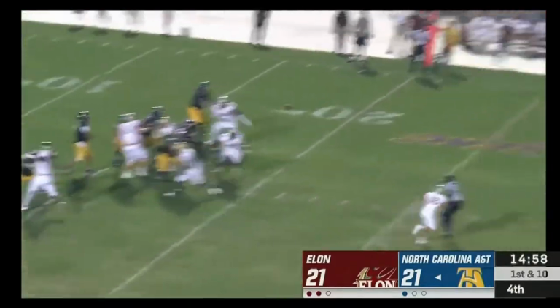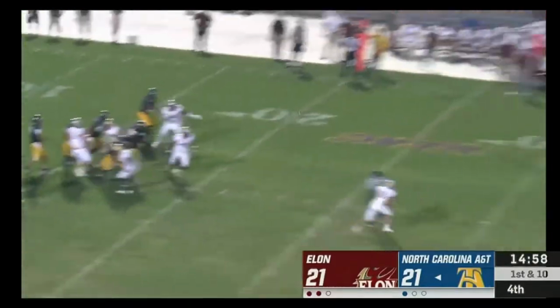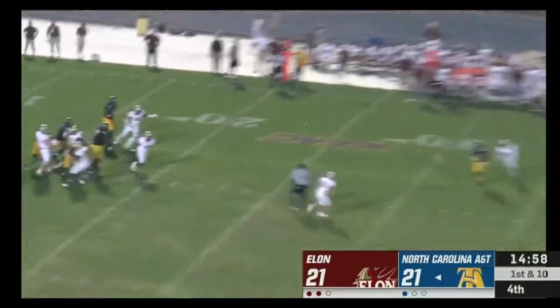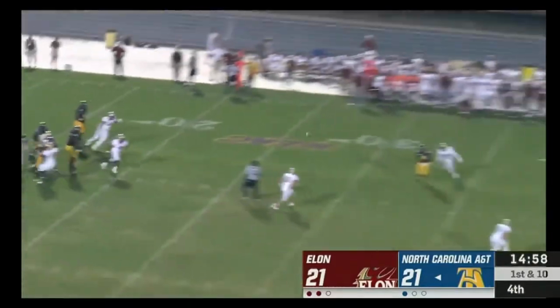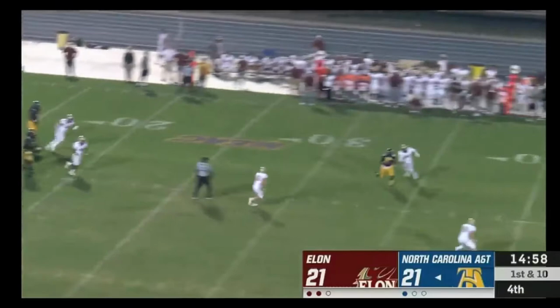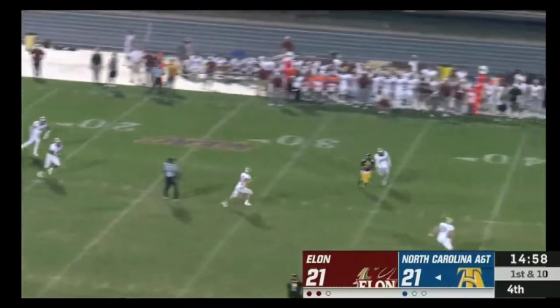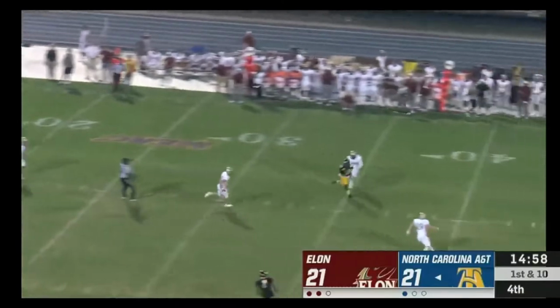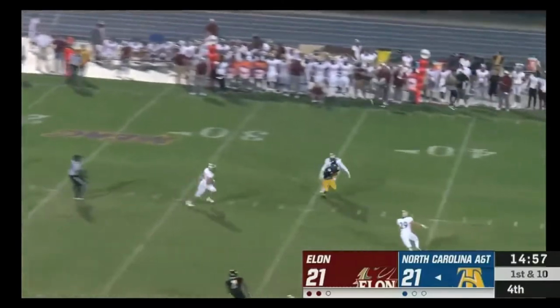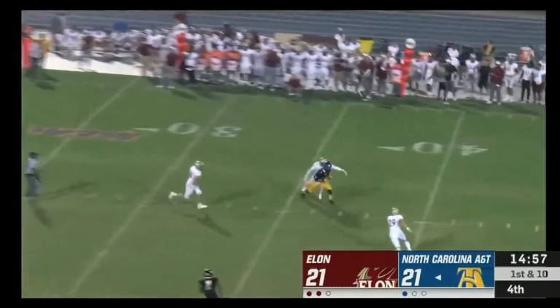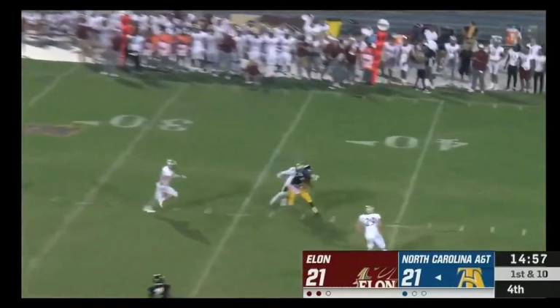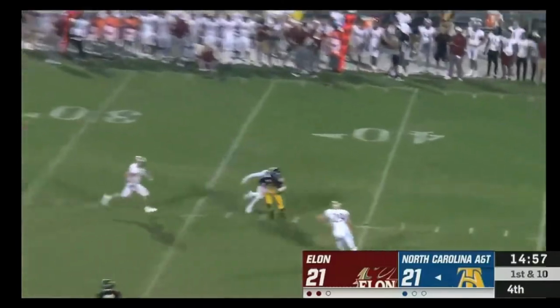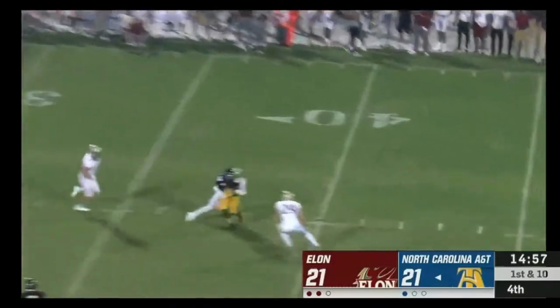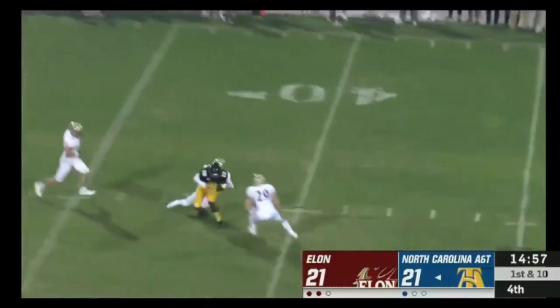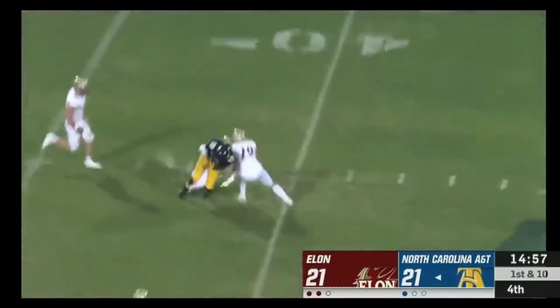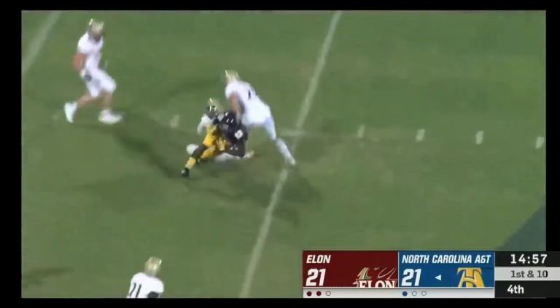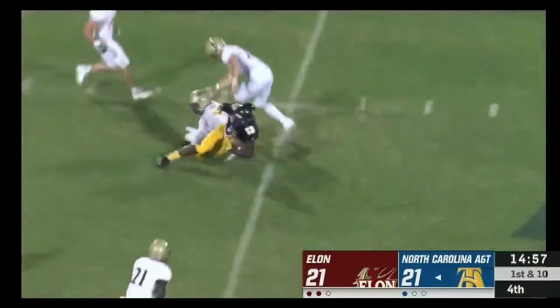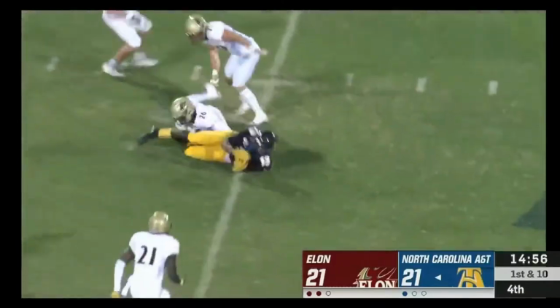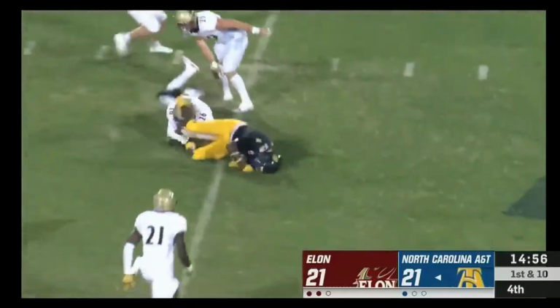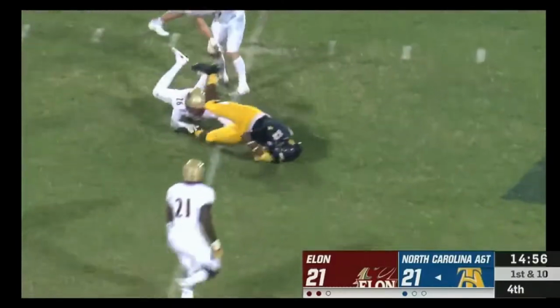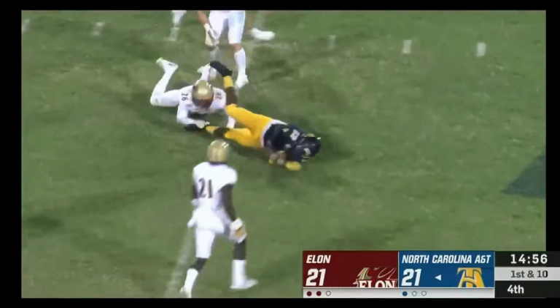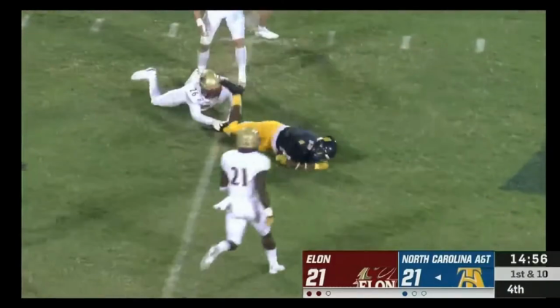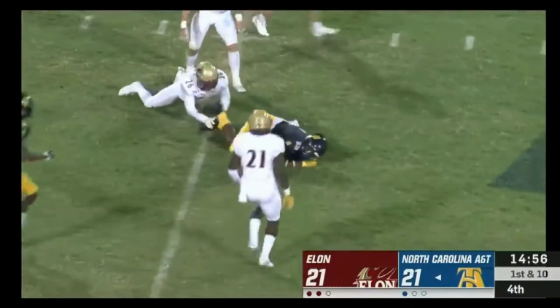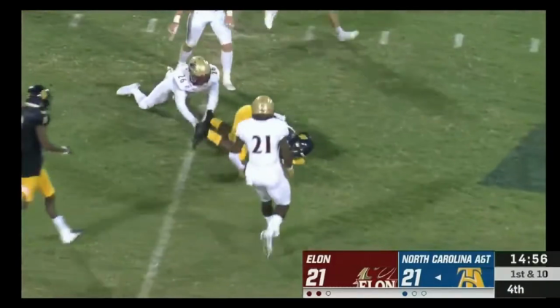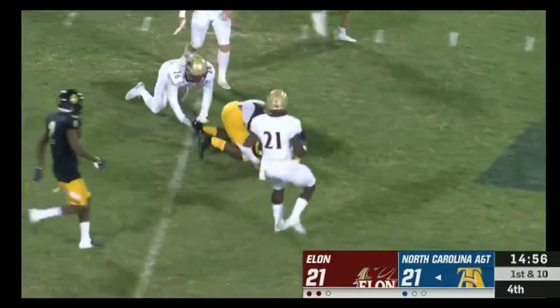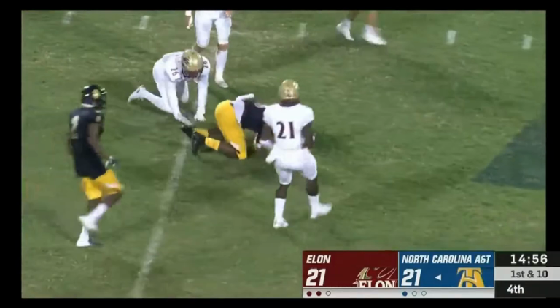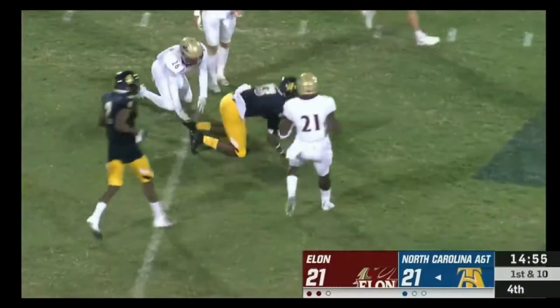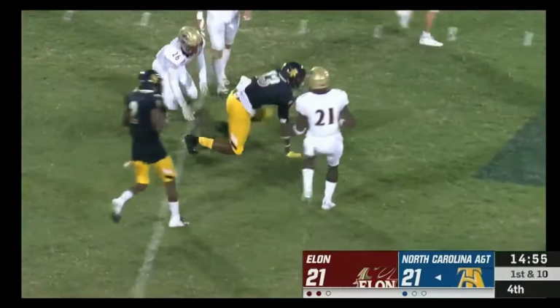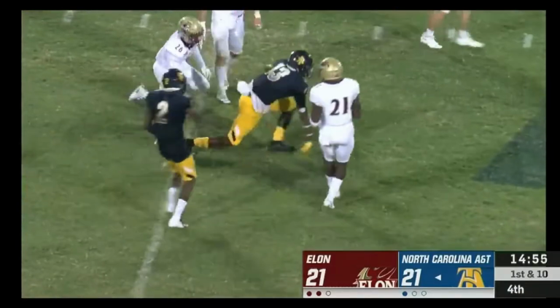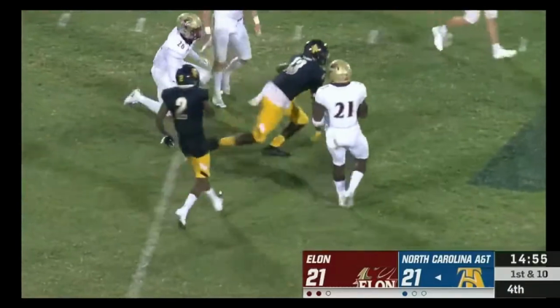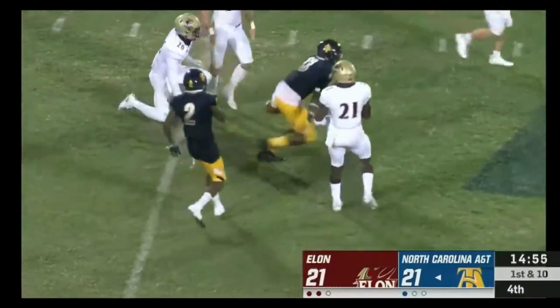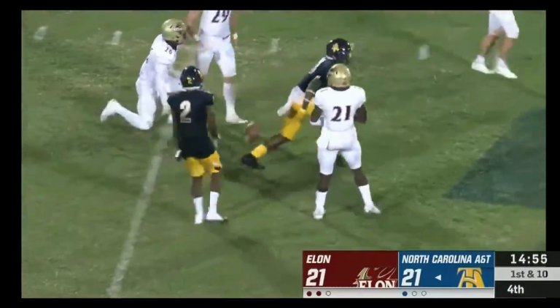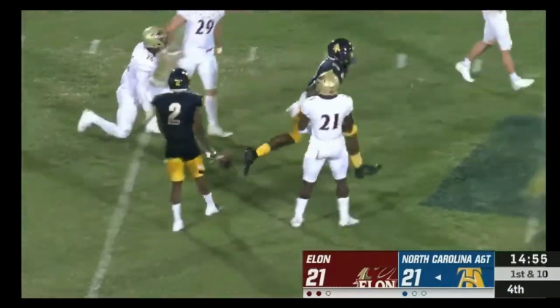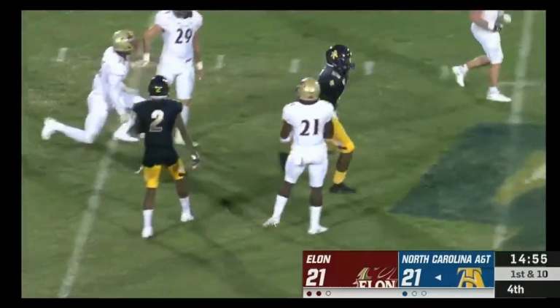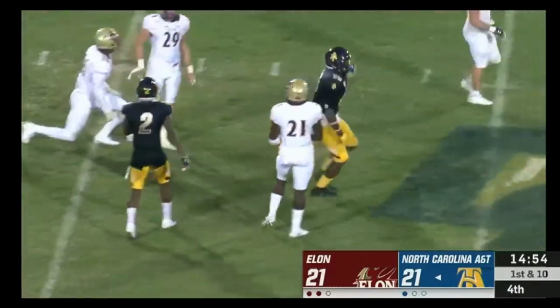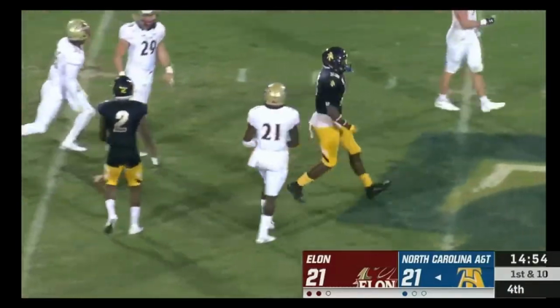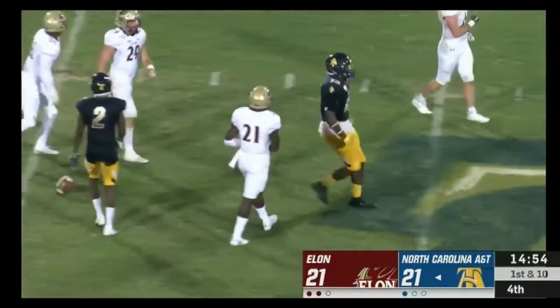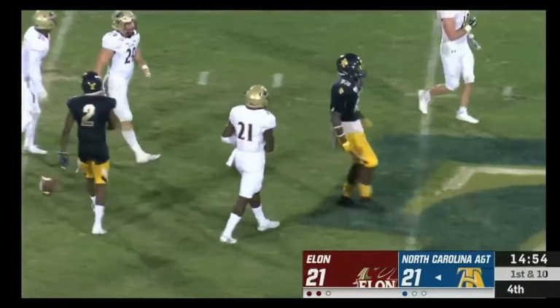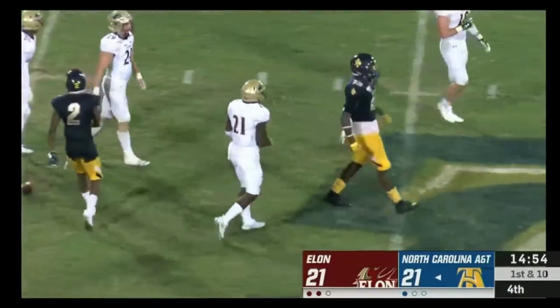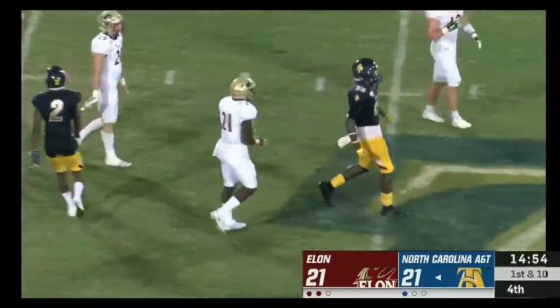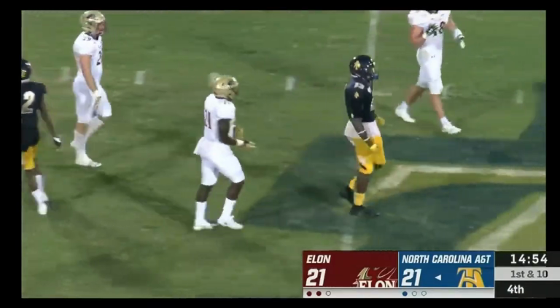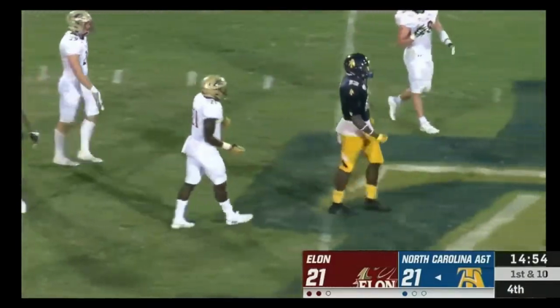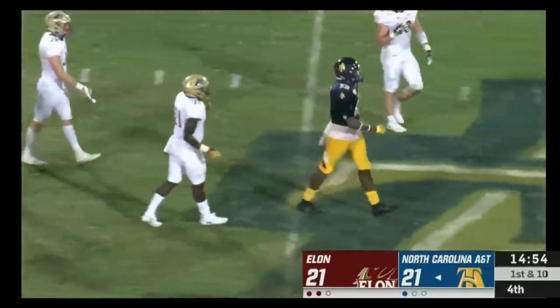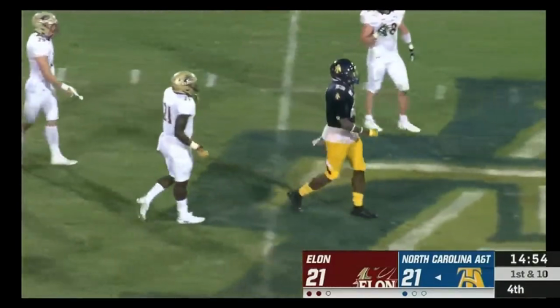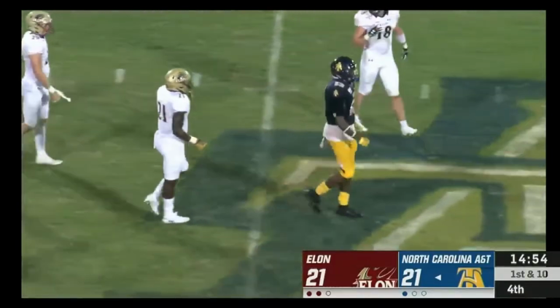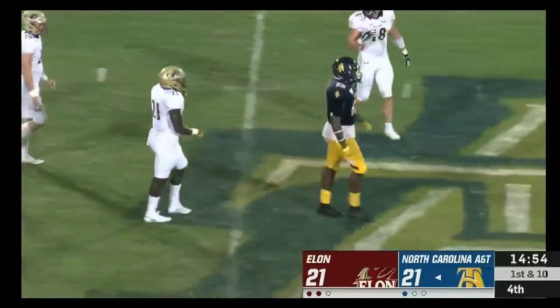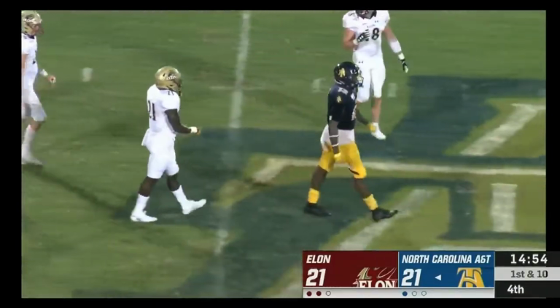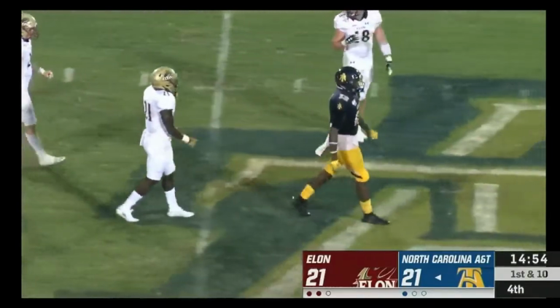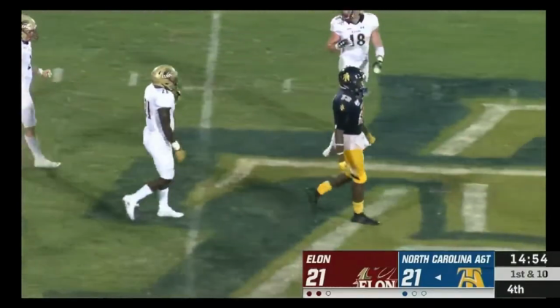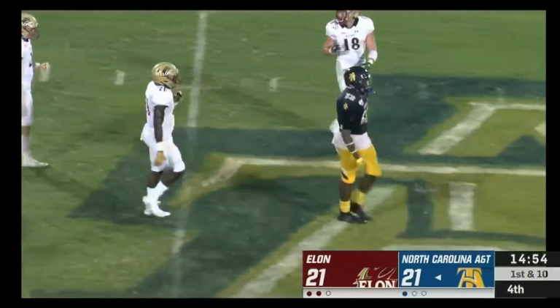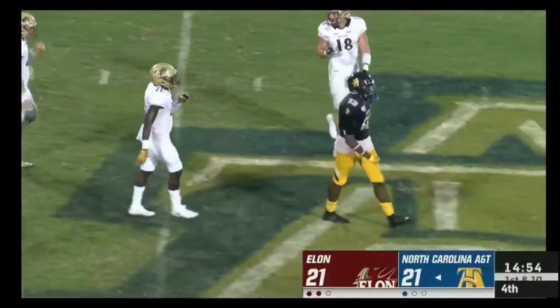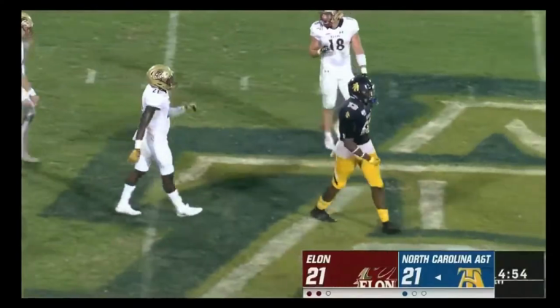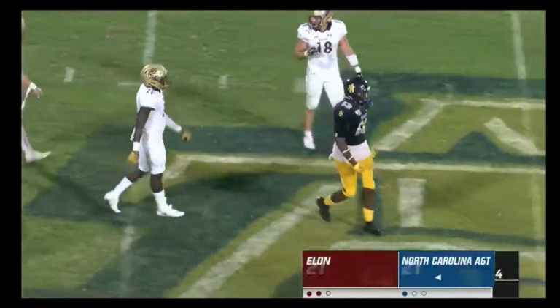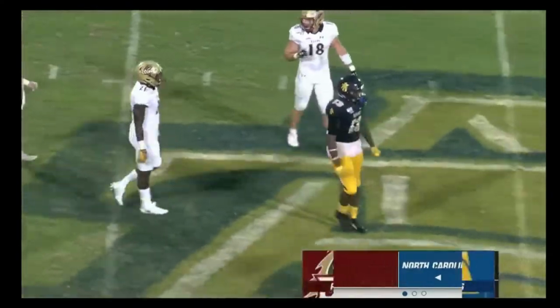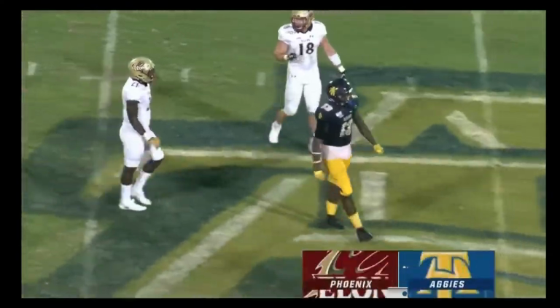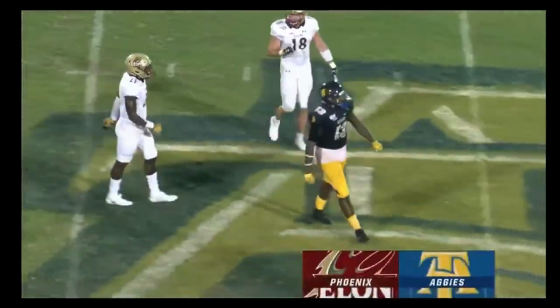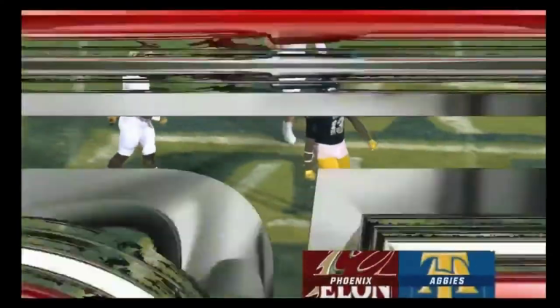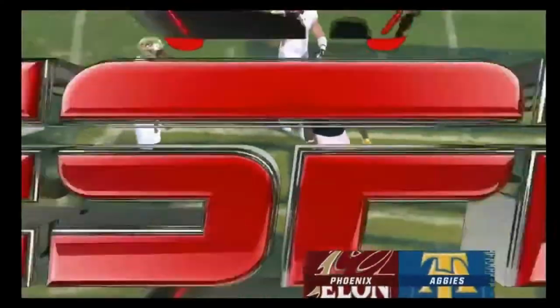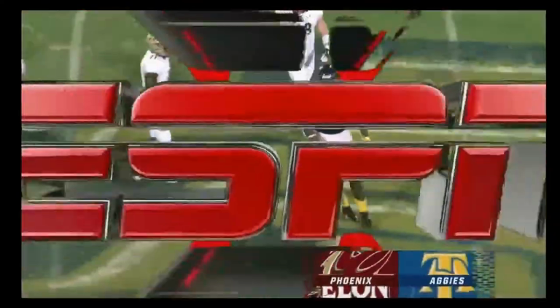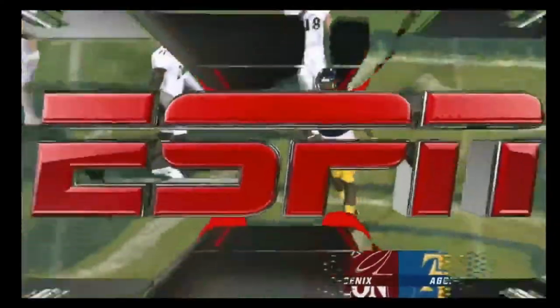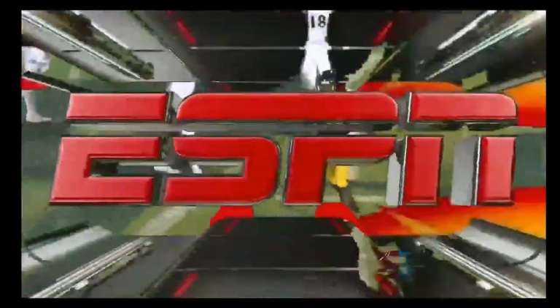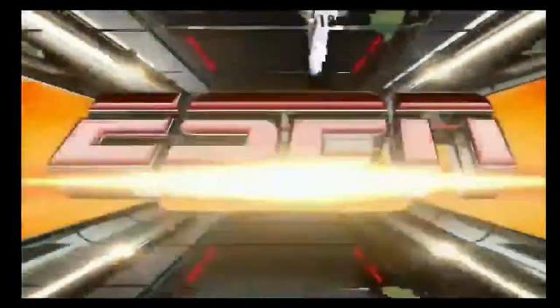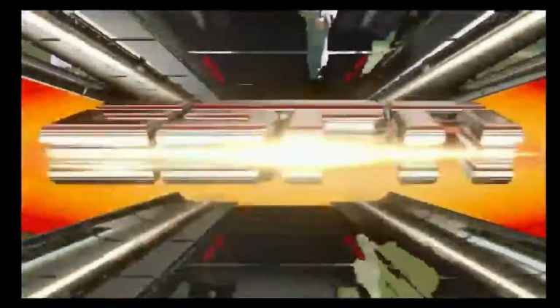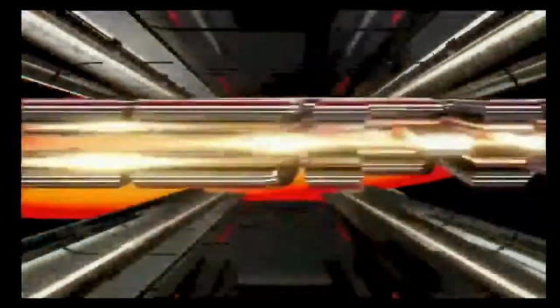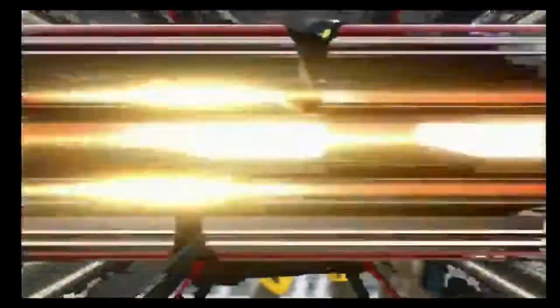Play action over the middle — pass is completed. And there he is — Mr. Surehands — Elijah Bell.